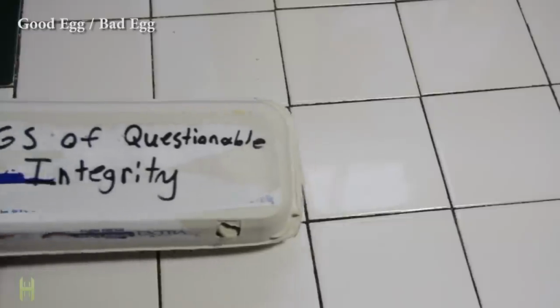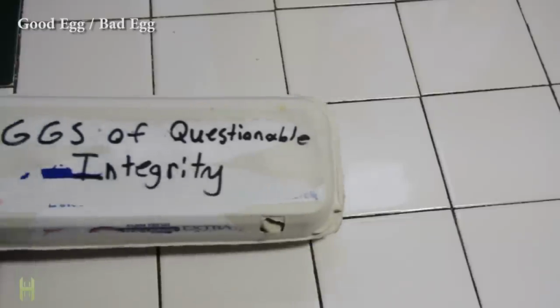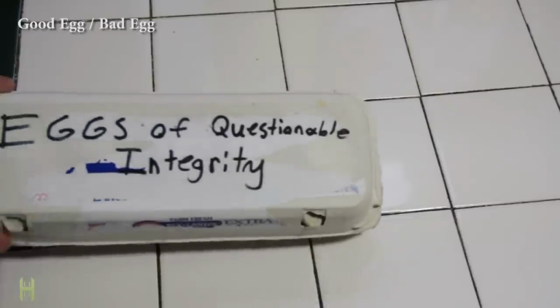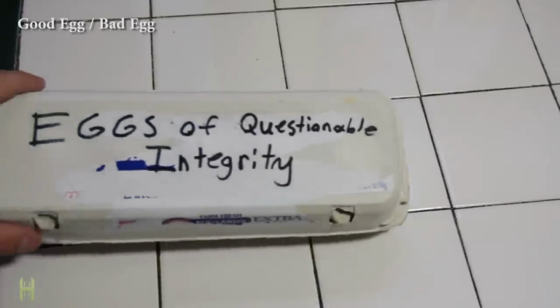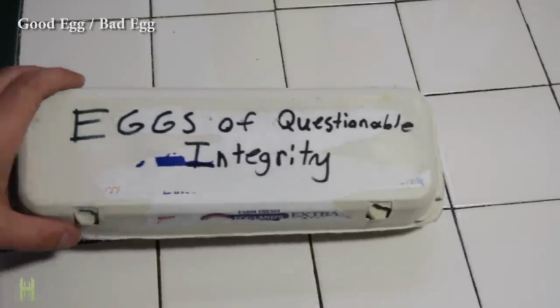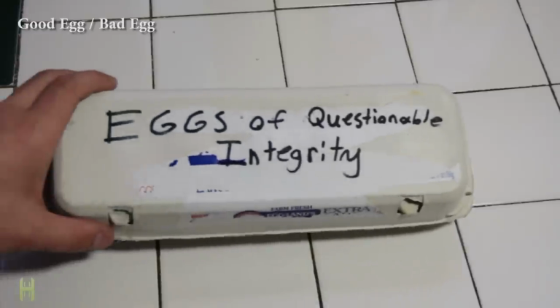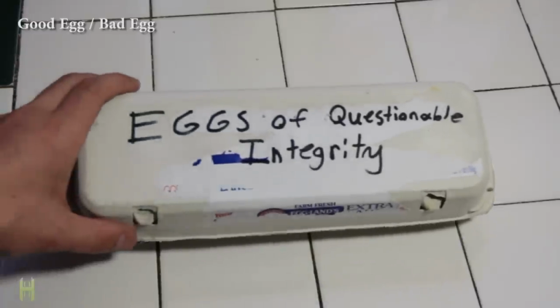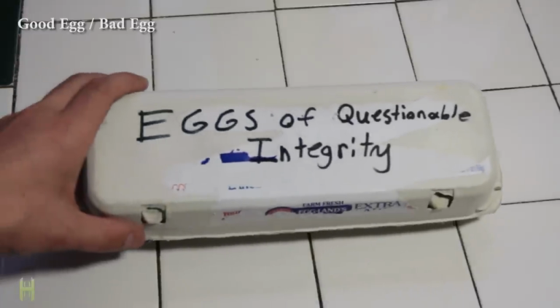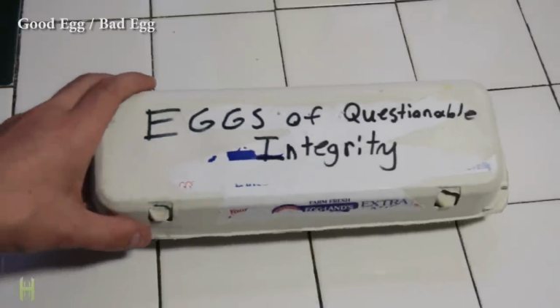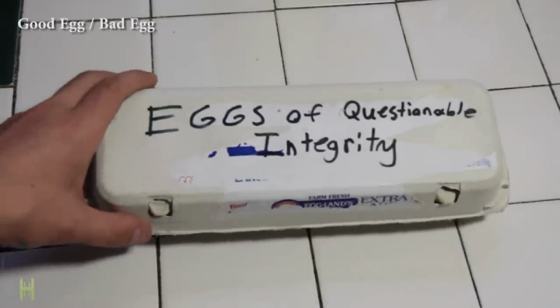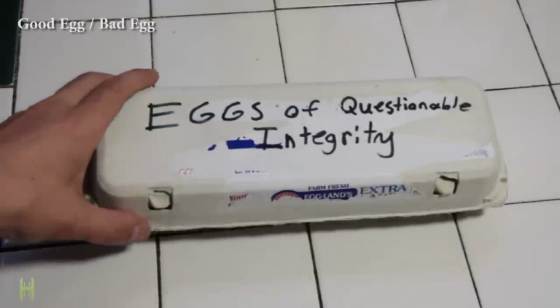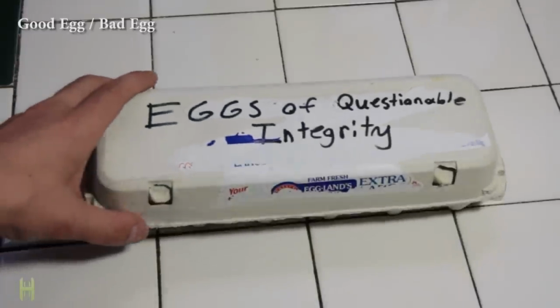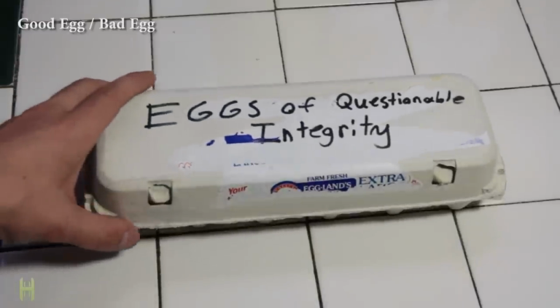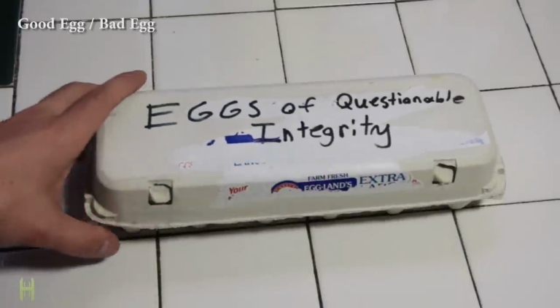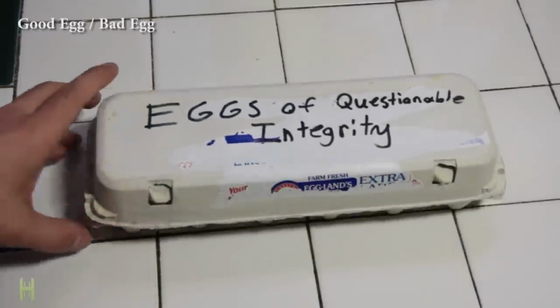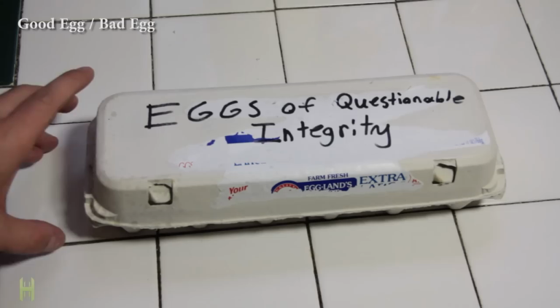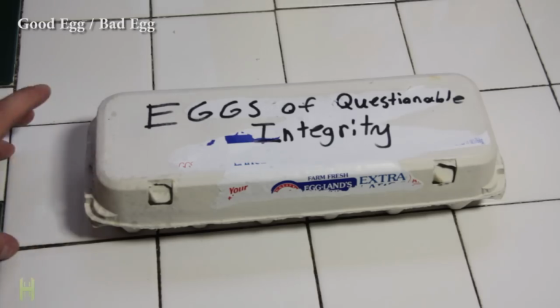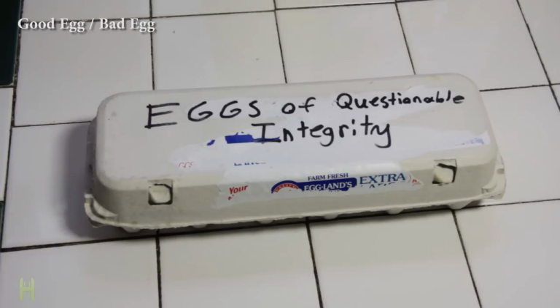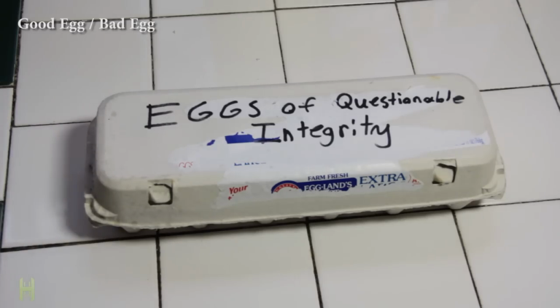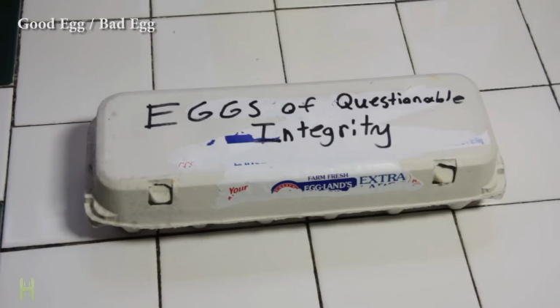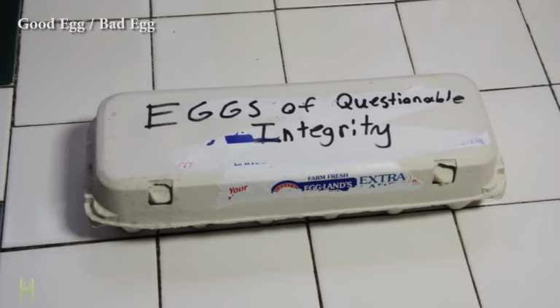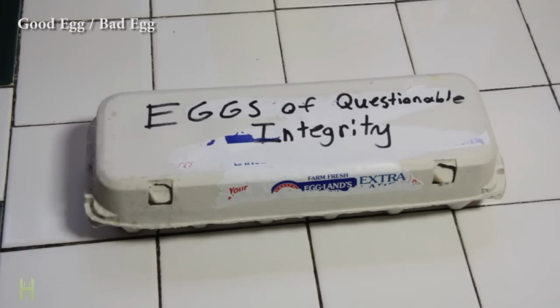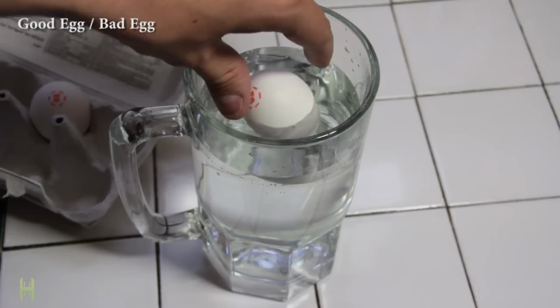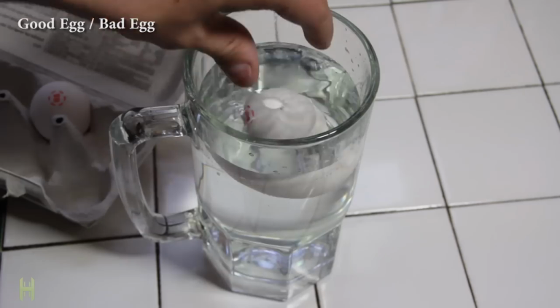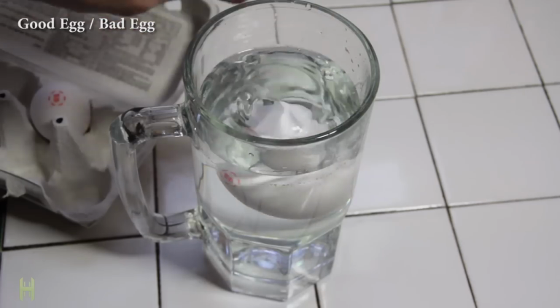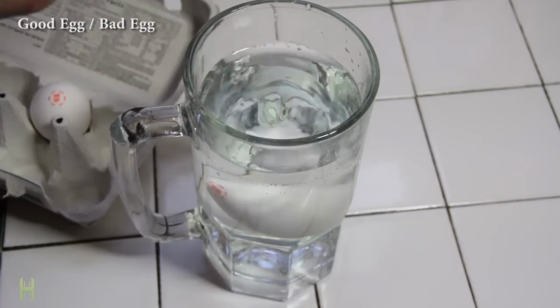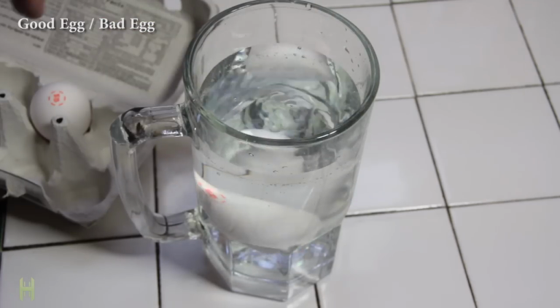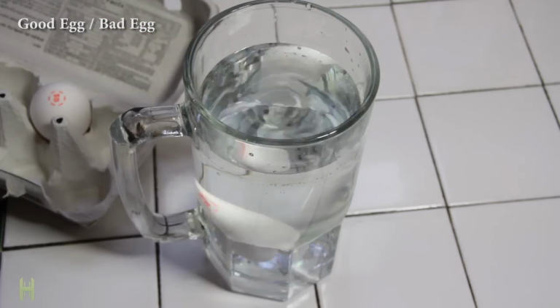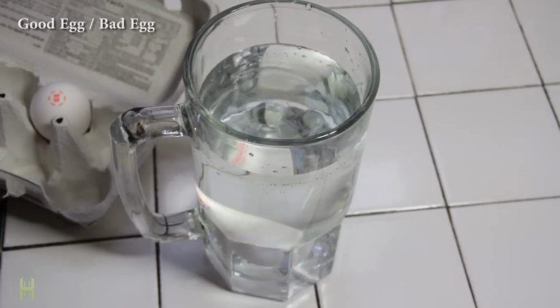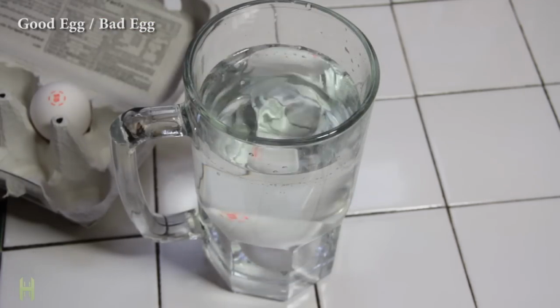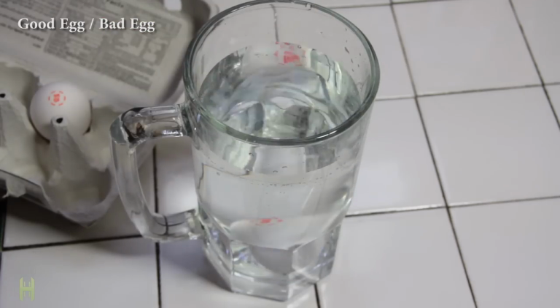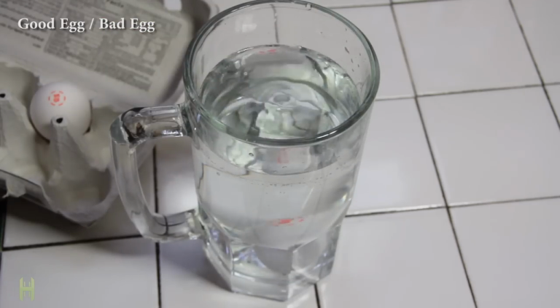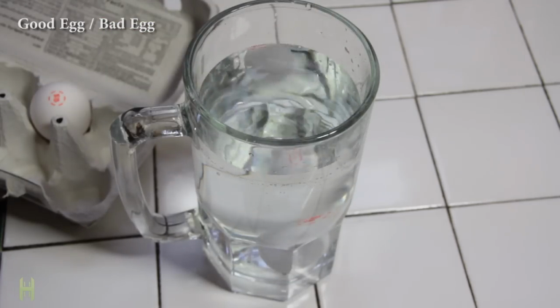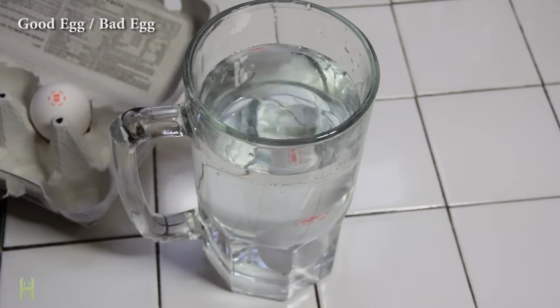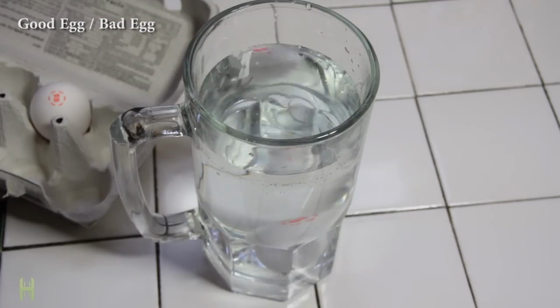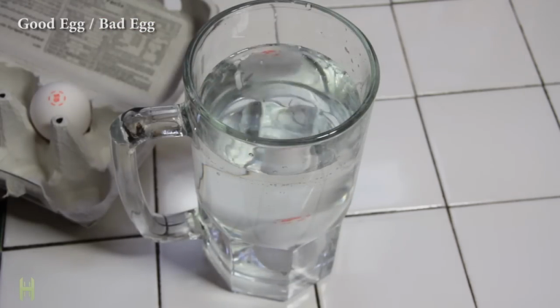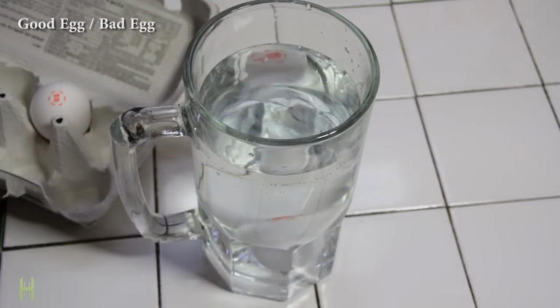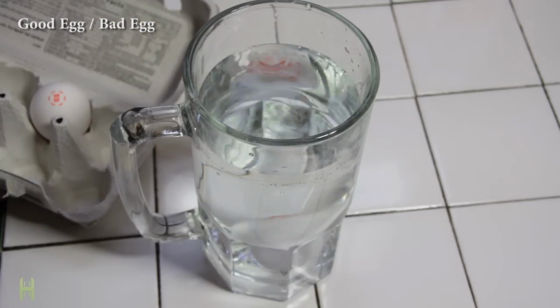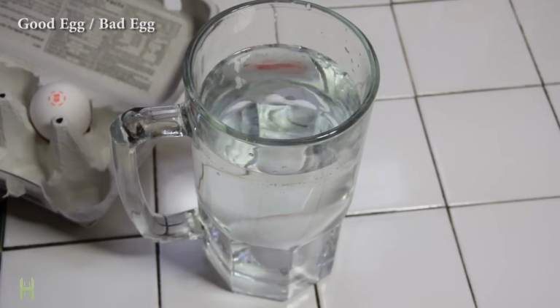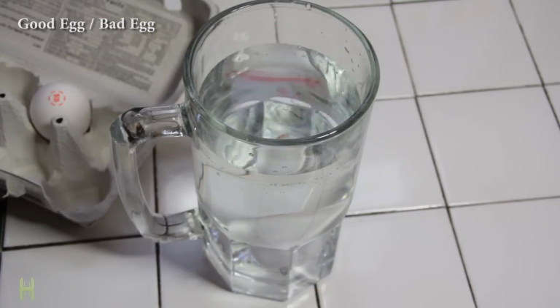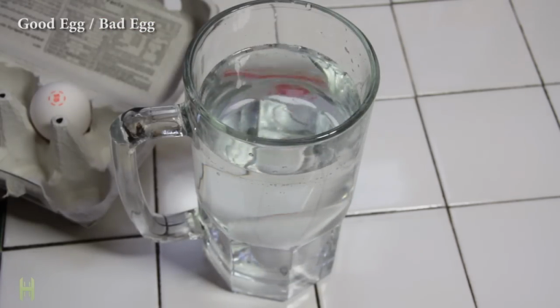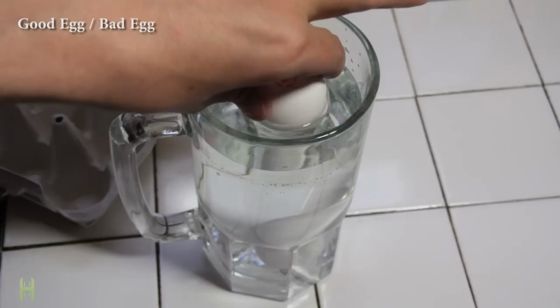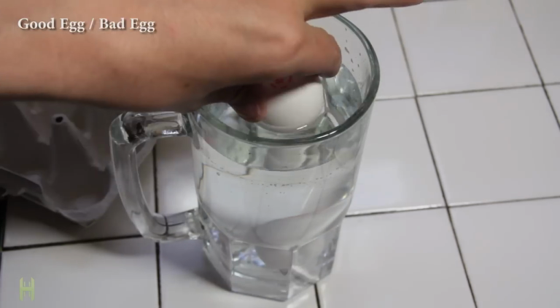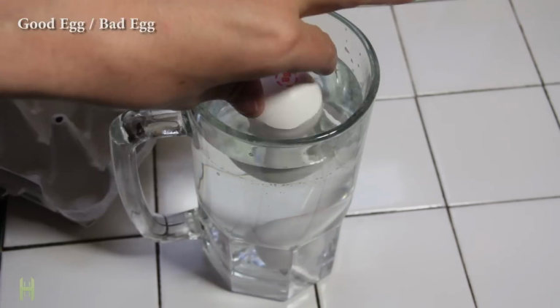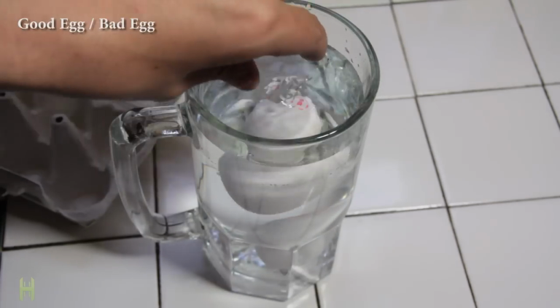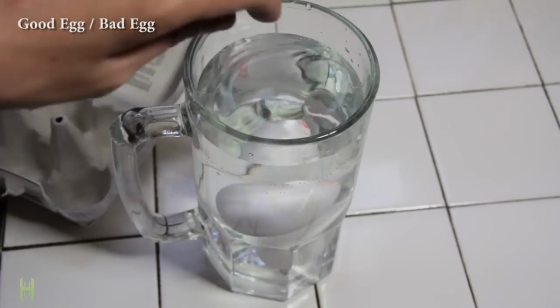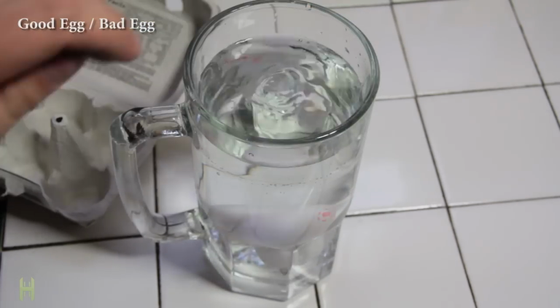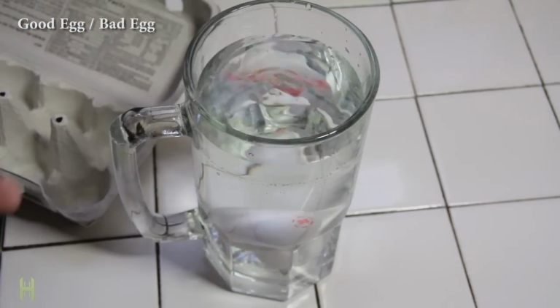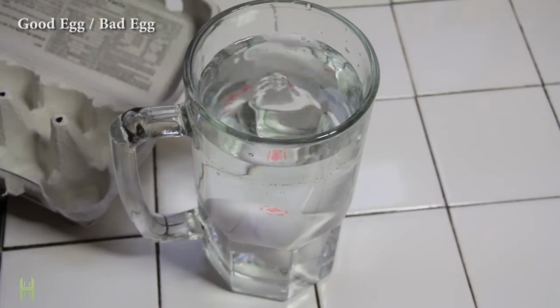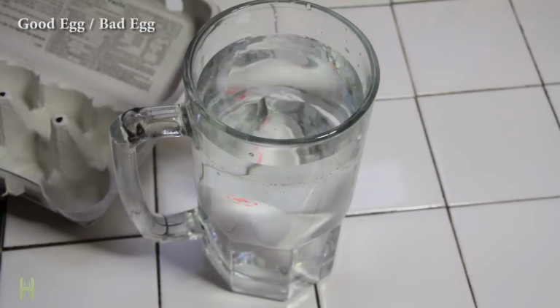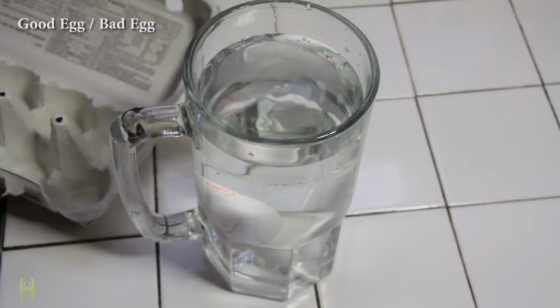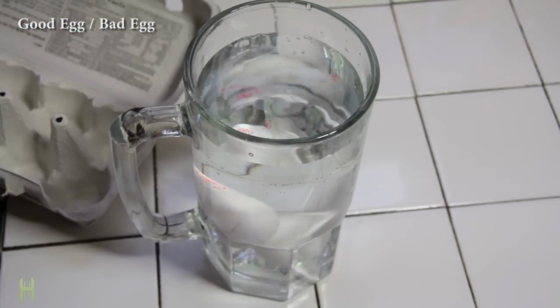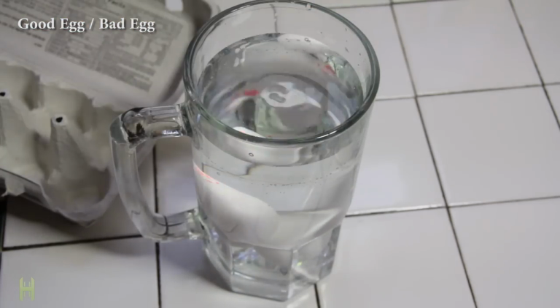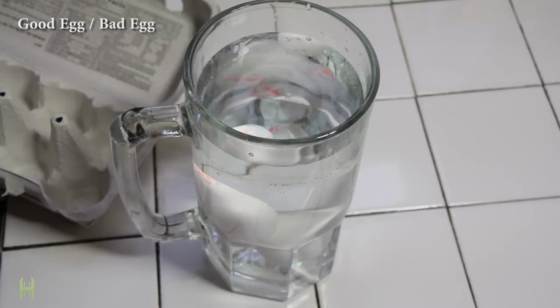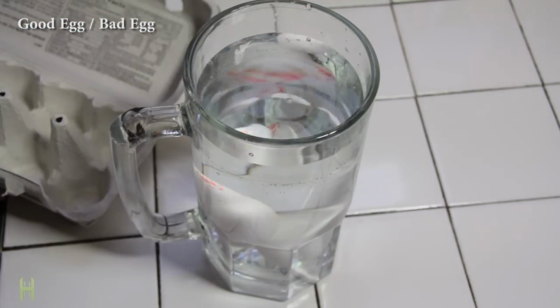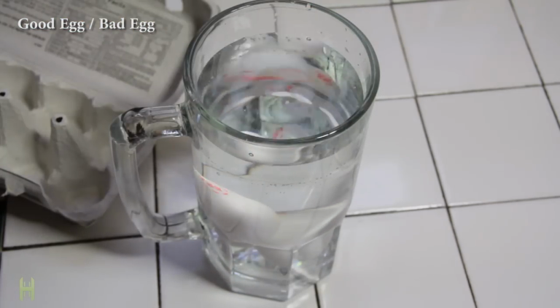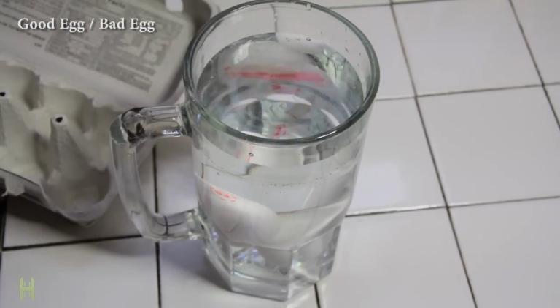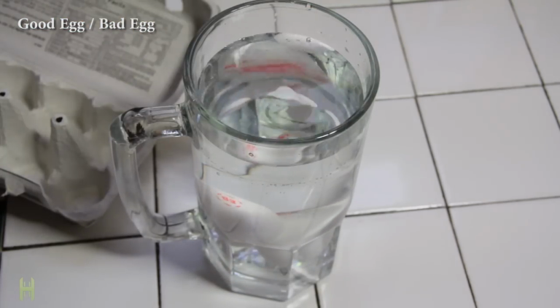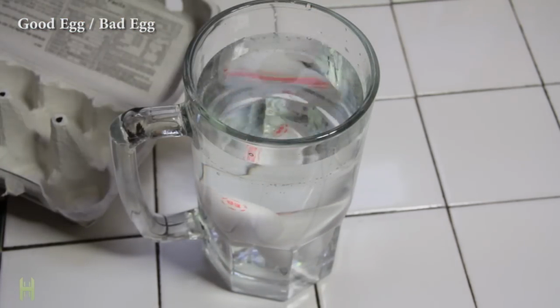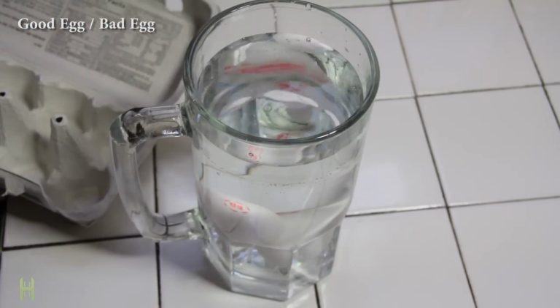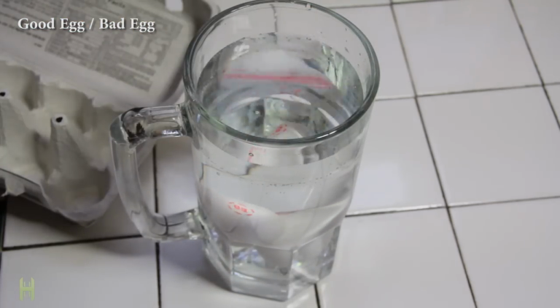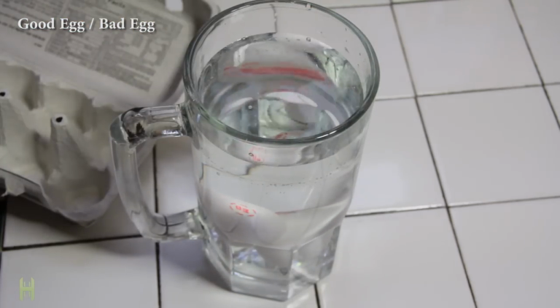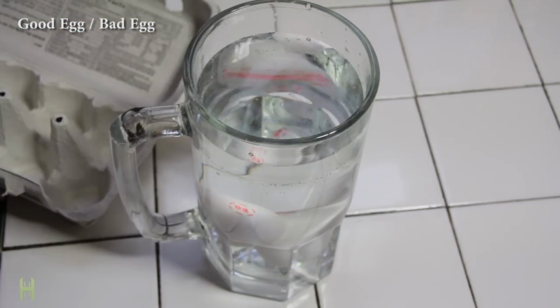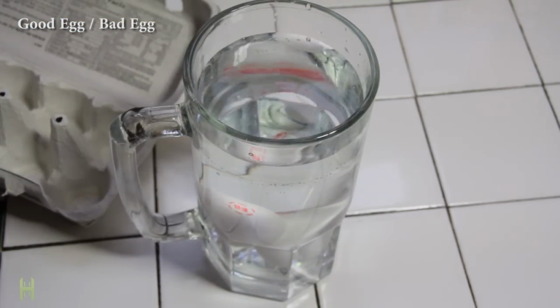Do you have some eggs of questionable integrity? Drop them in a glass of water. If they sink, they're still fresh, but if they float, it's time to part ways.